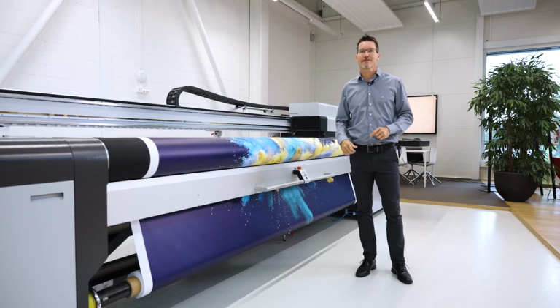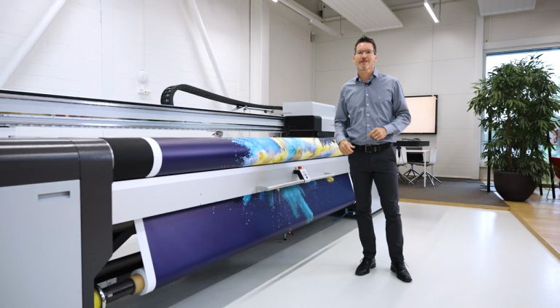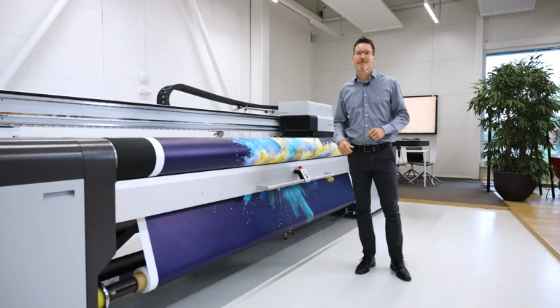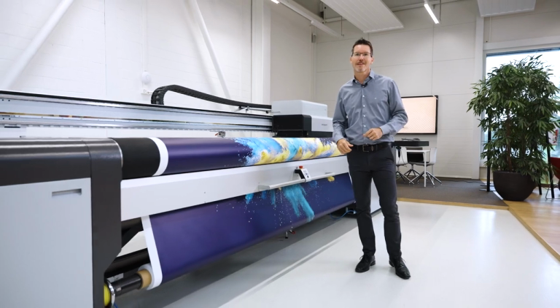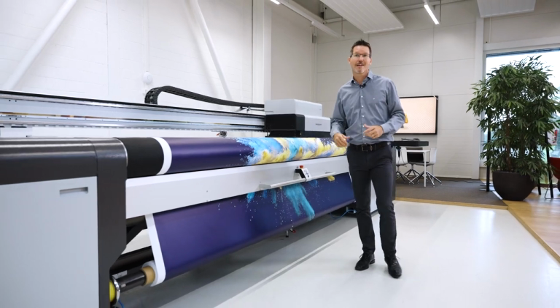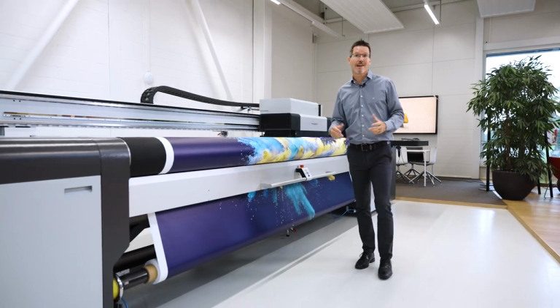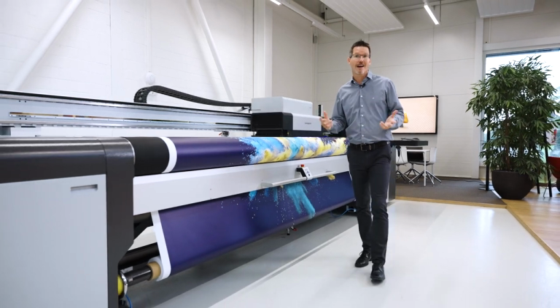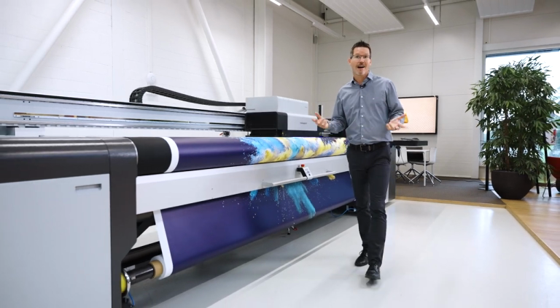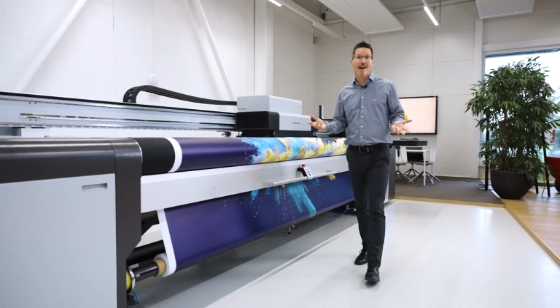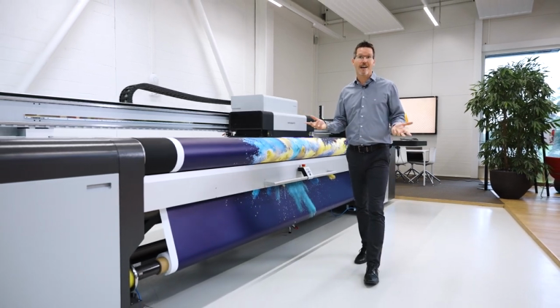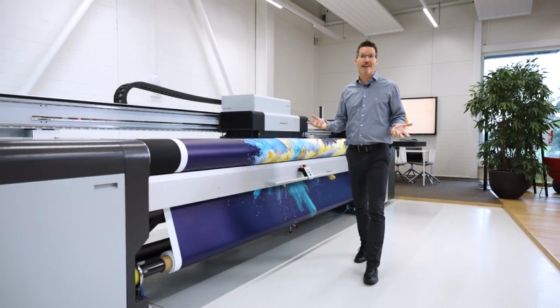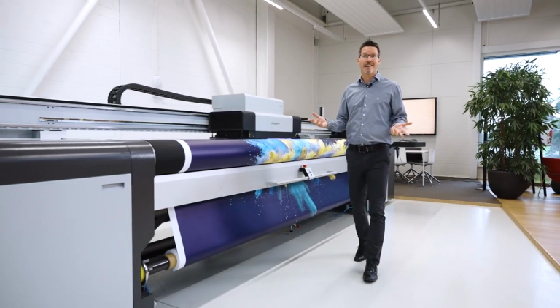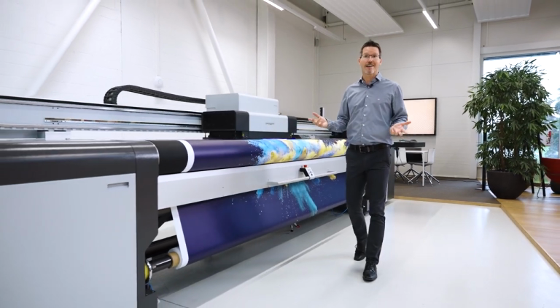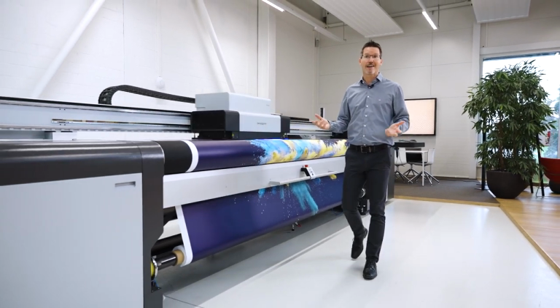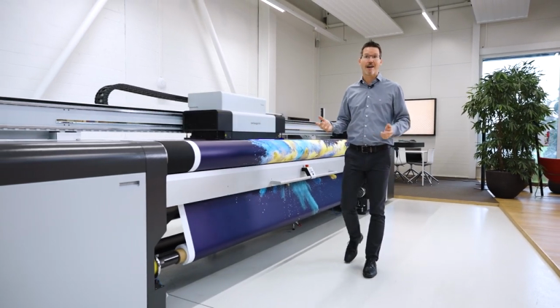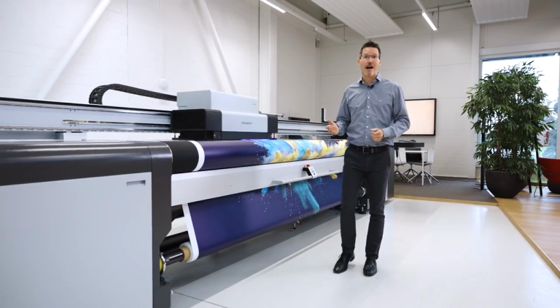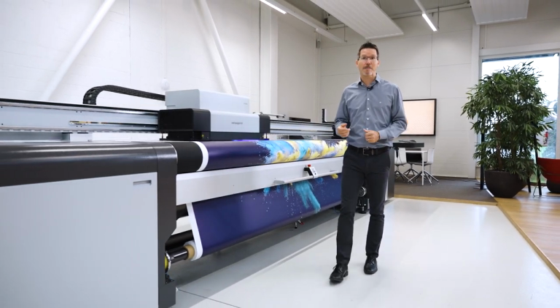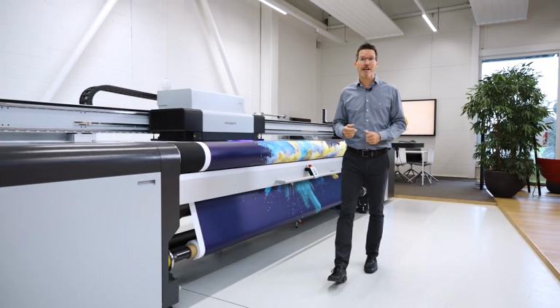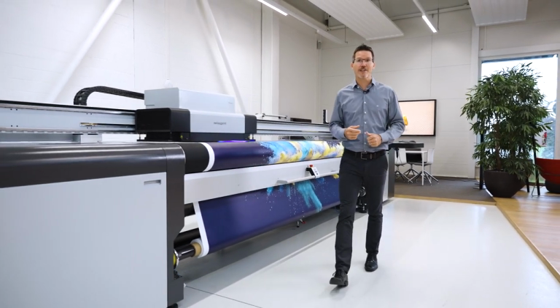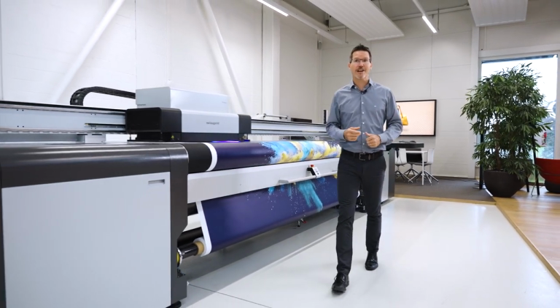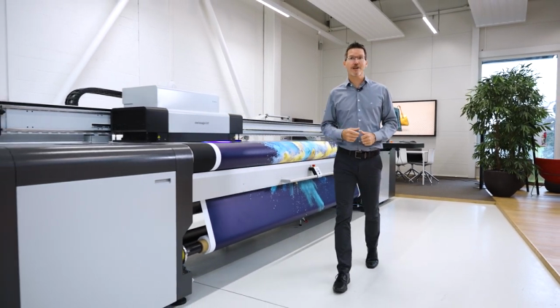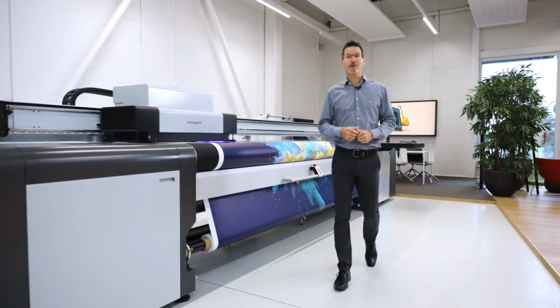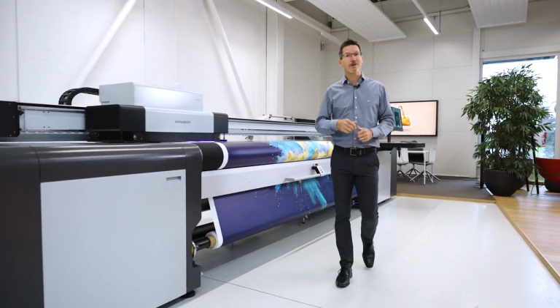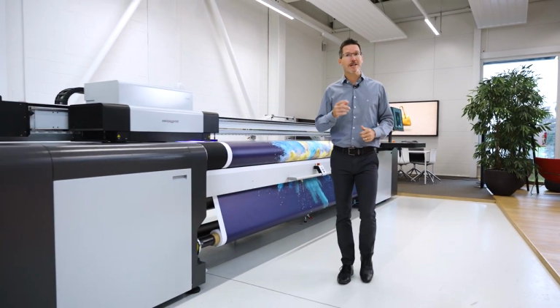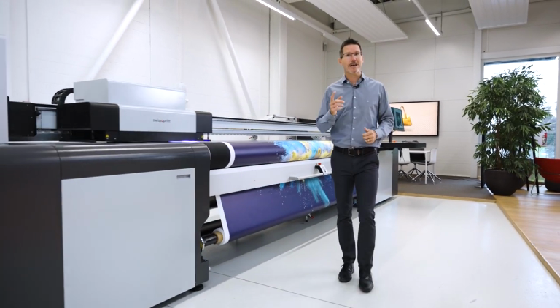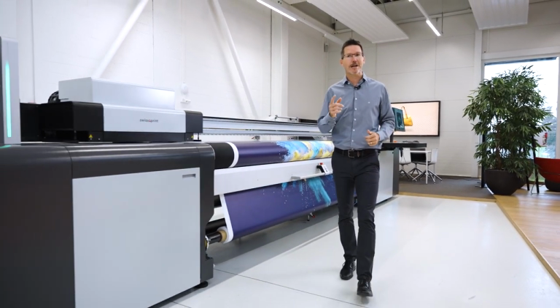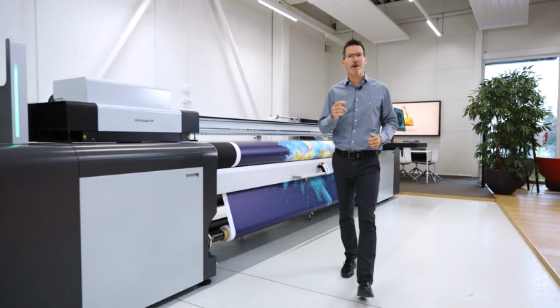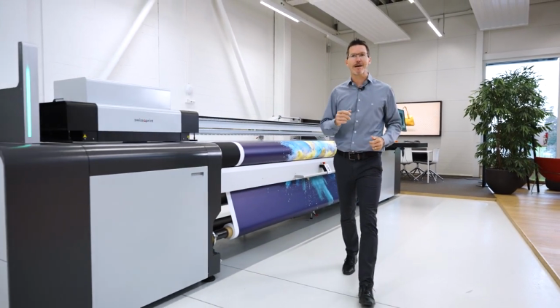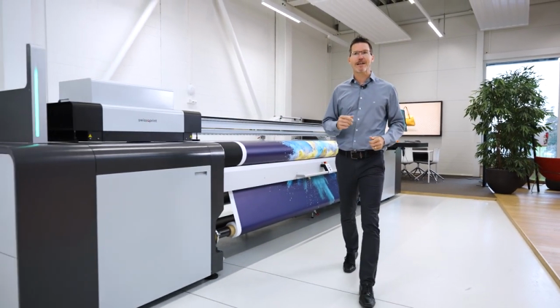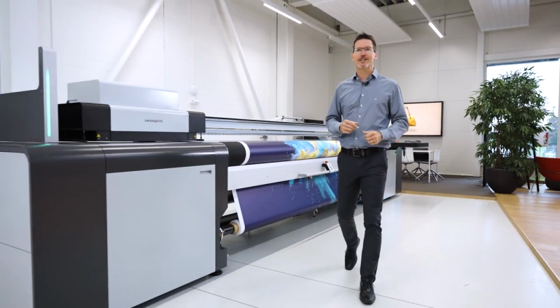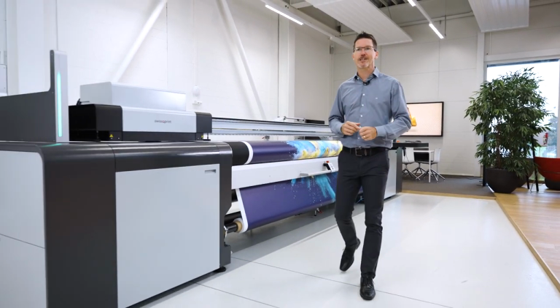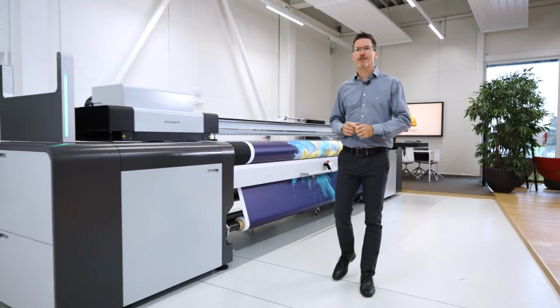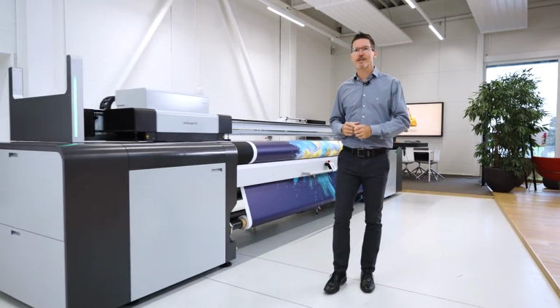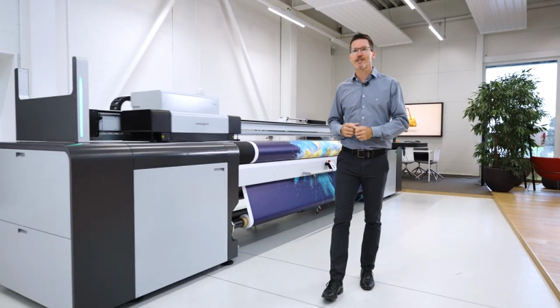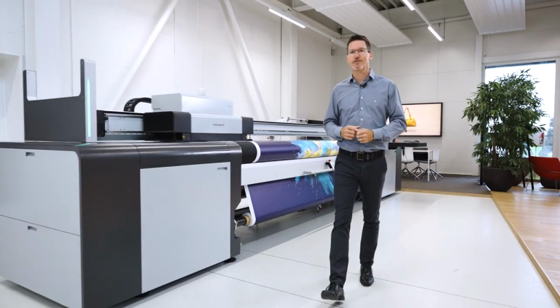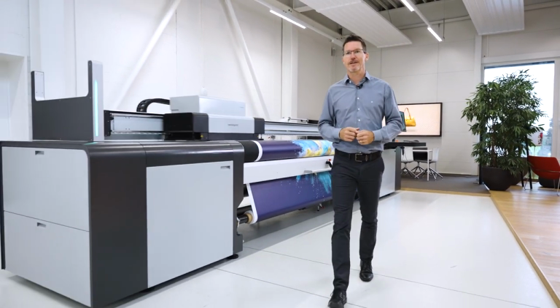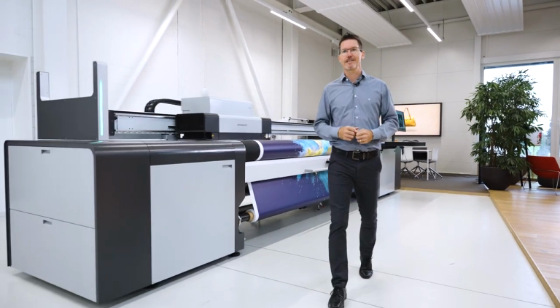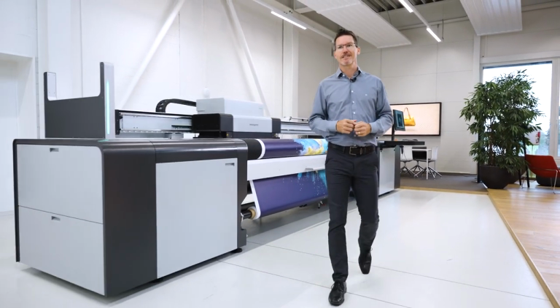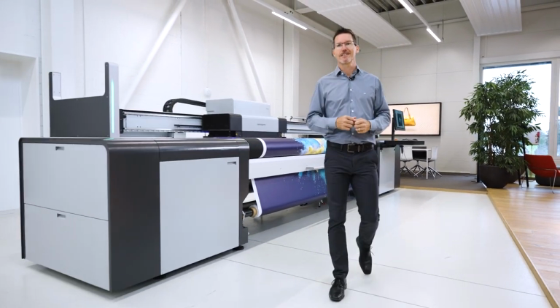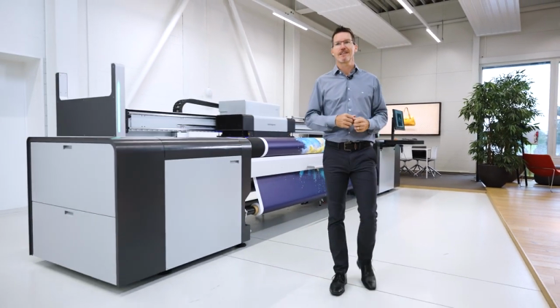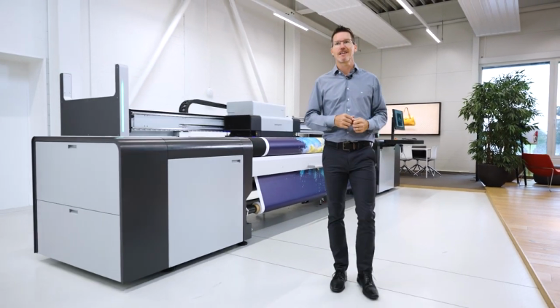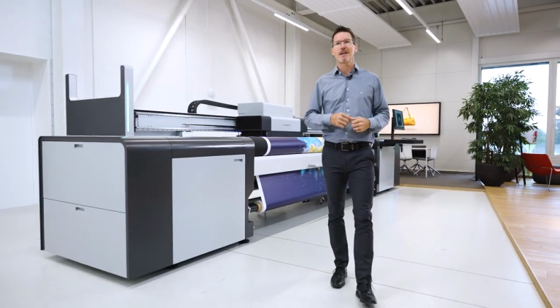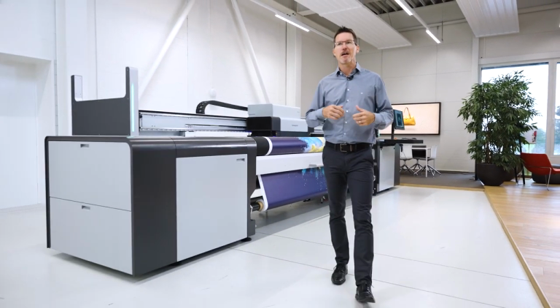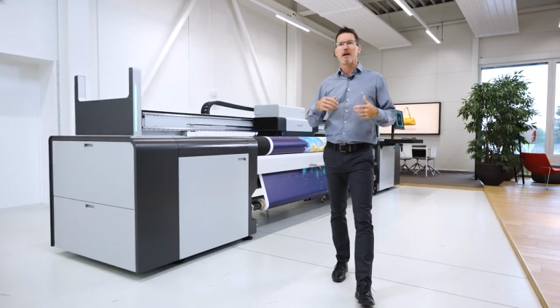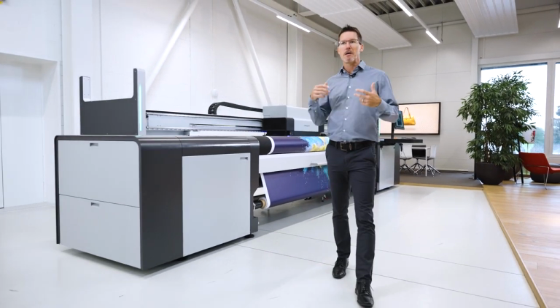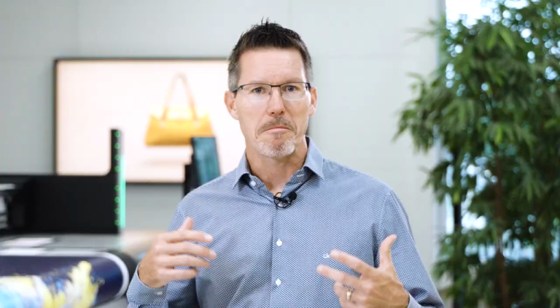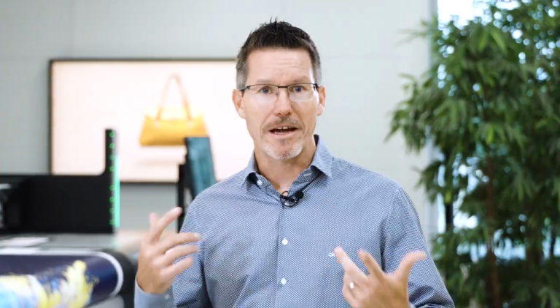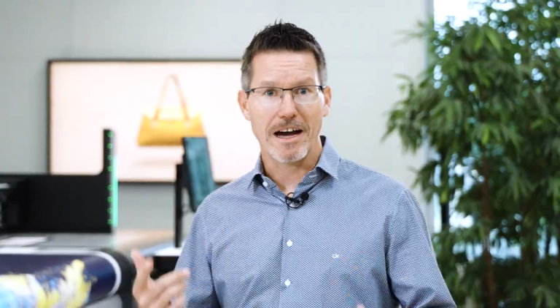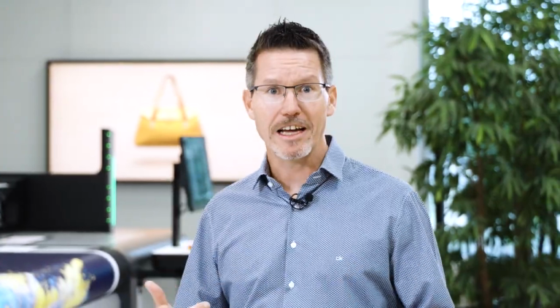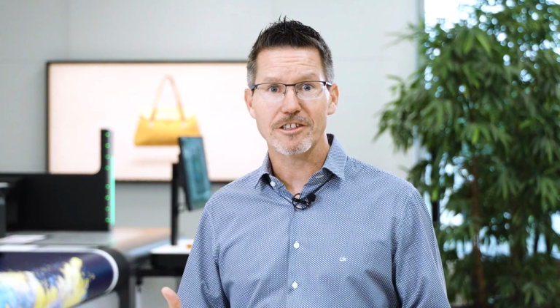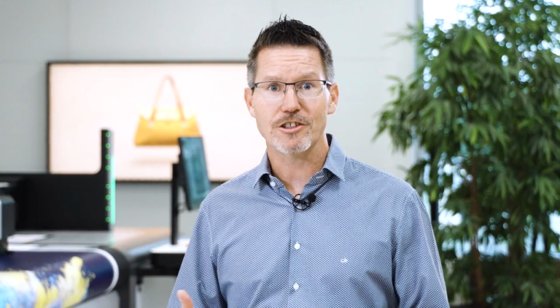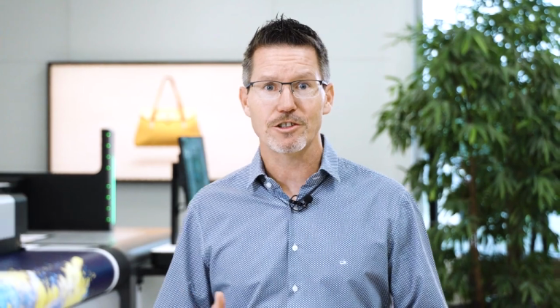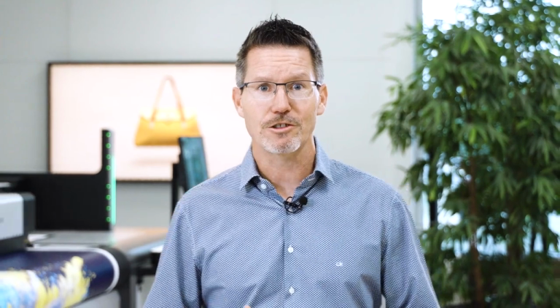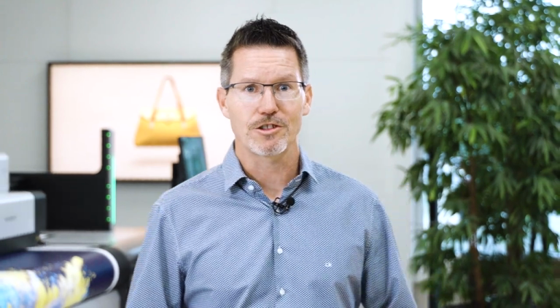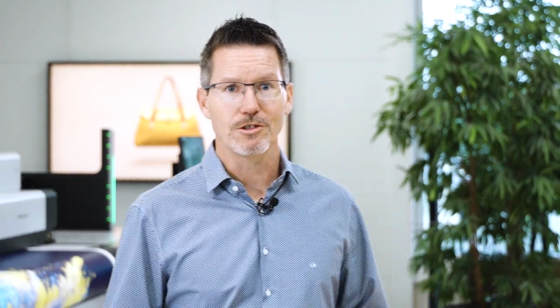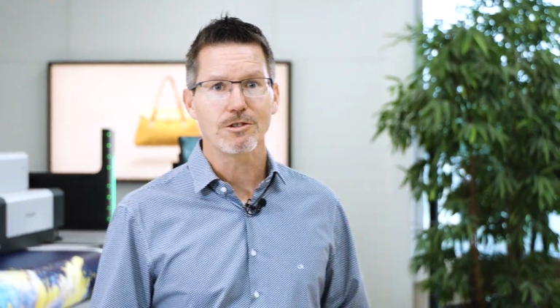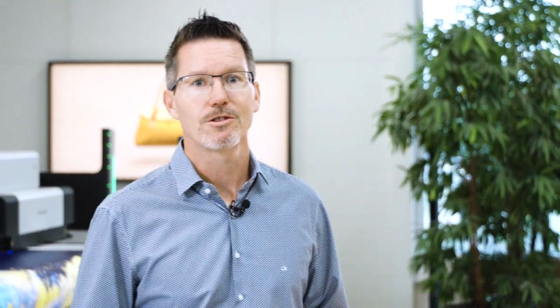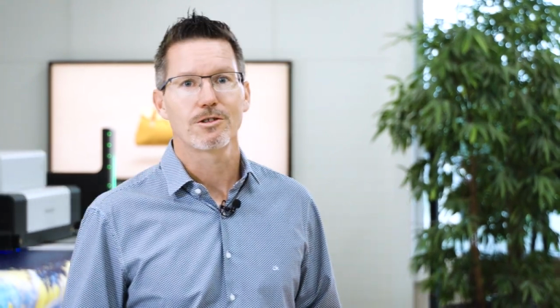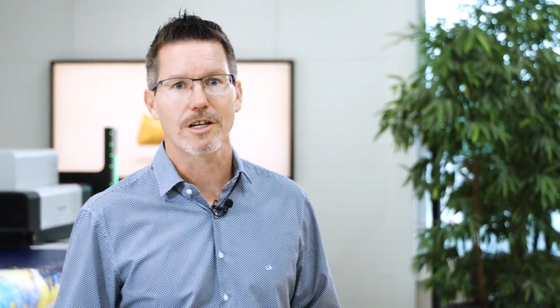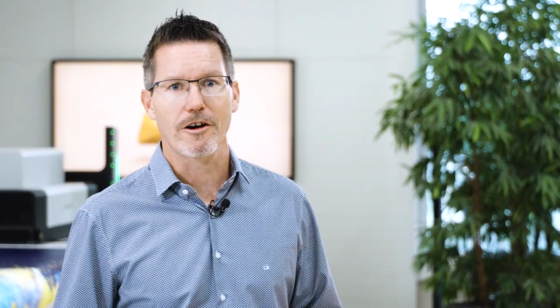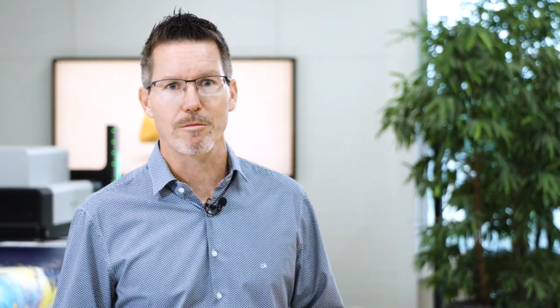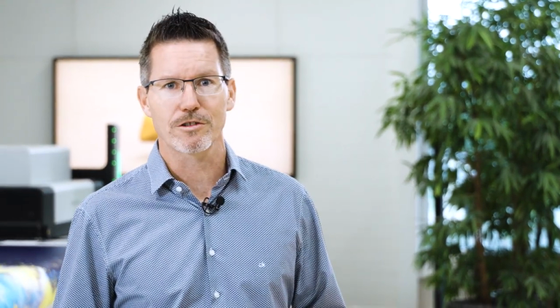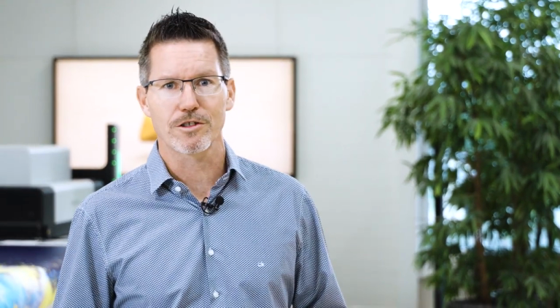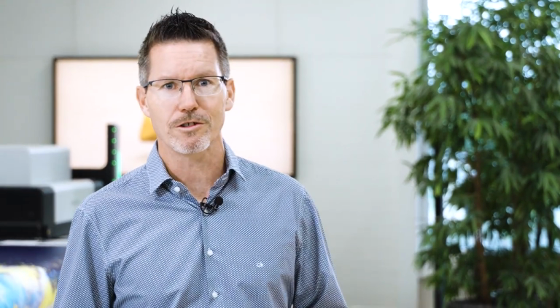Hi, I'm Ege Anno, Kiercom Manager at SwissQ Print. May I introduce you to Karibu 2?